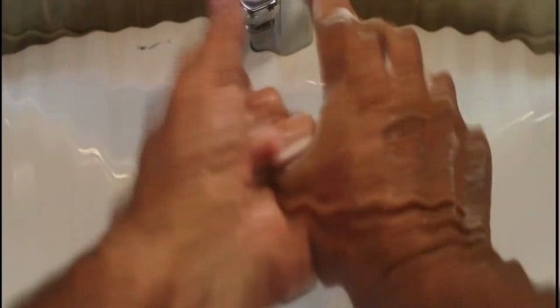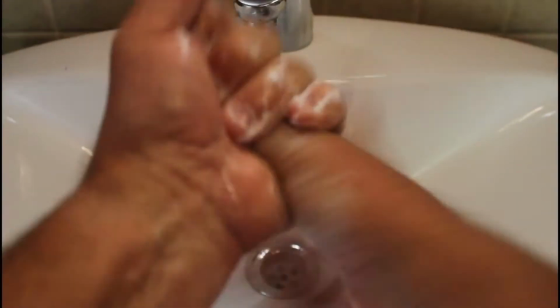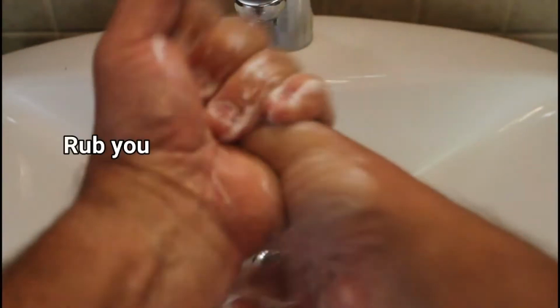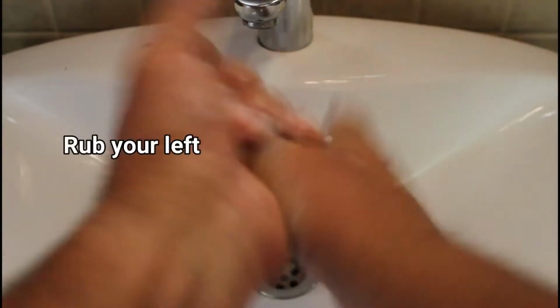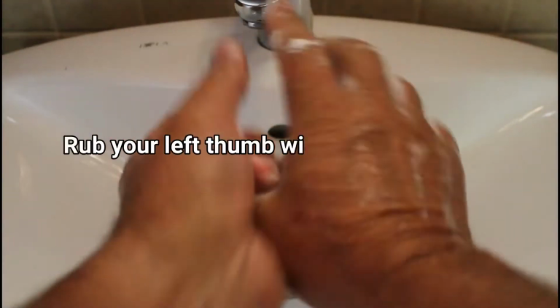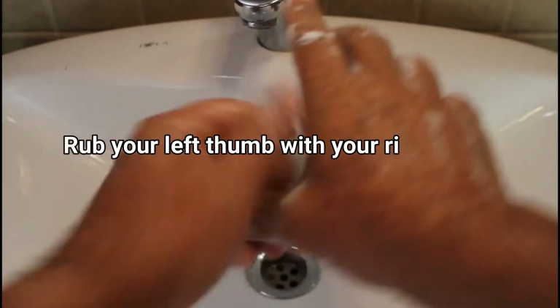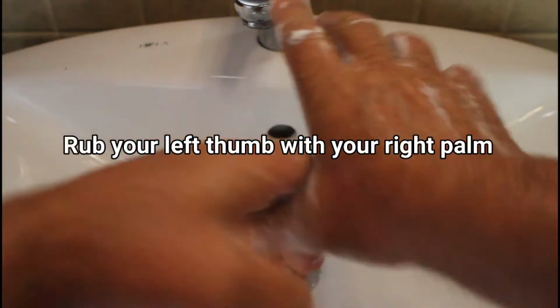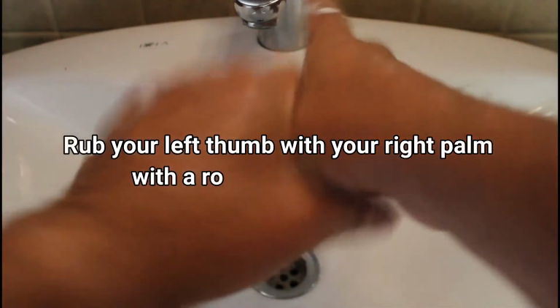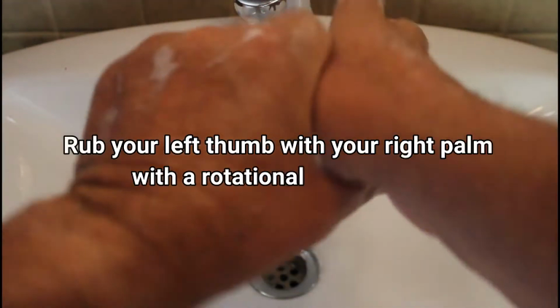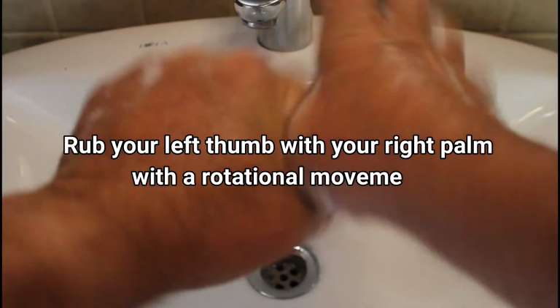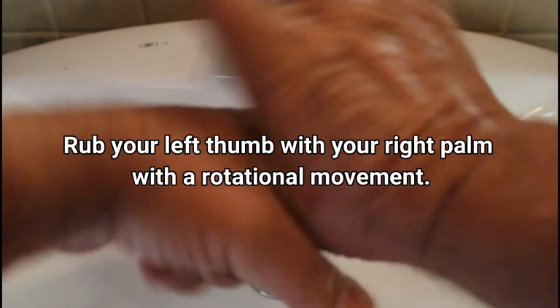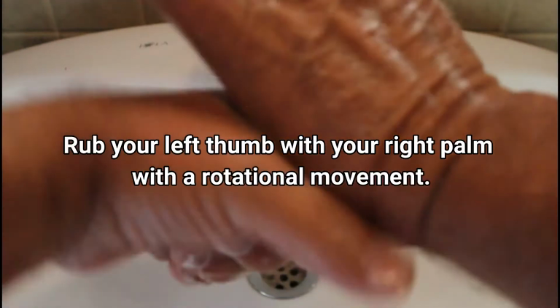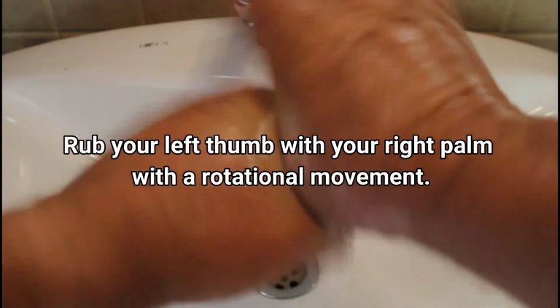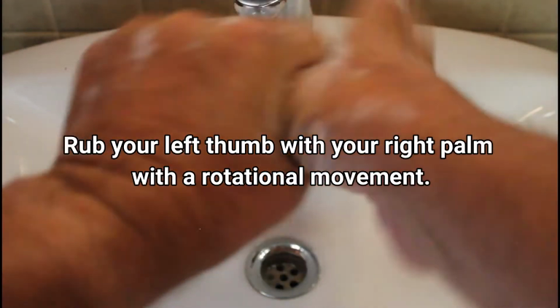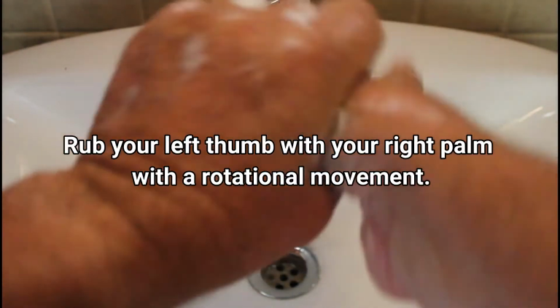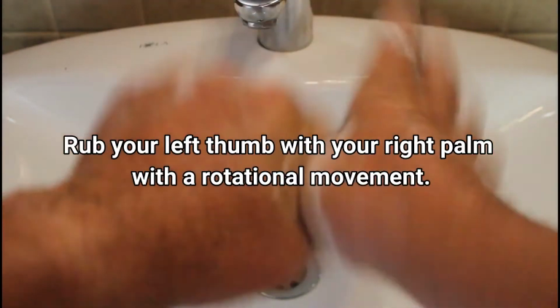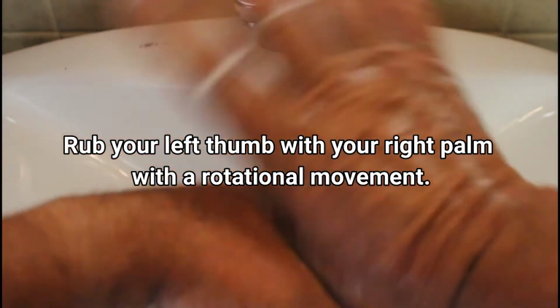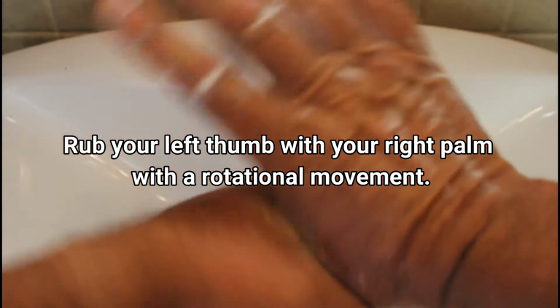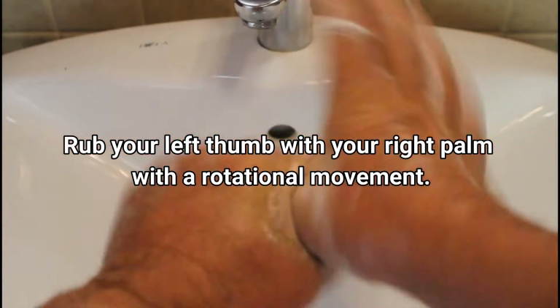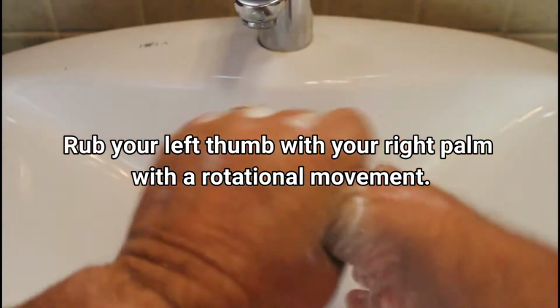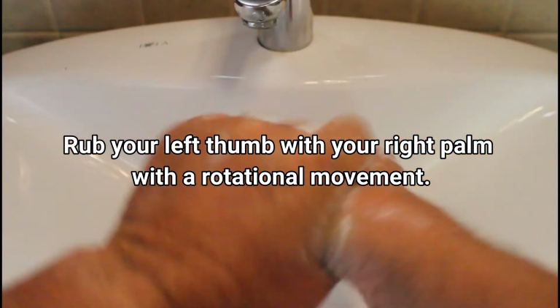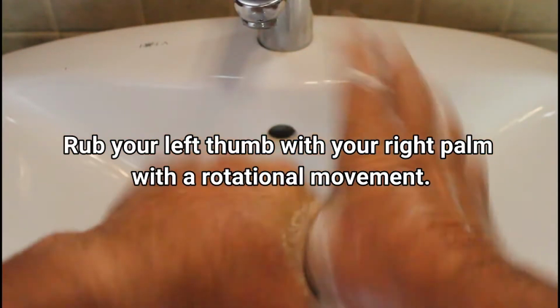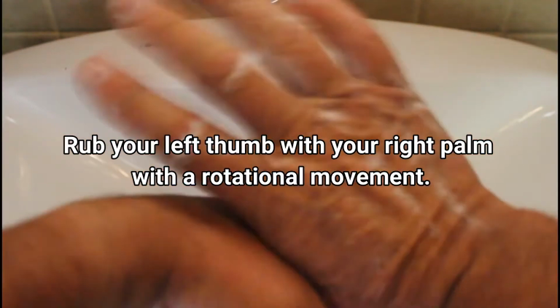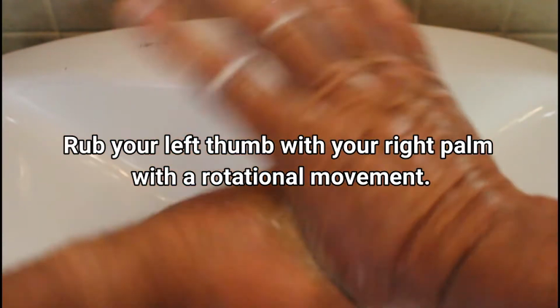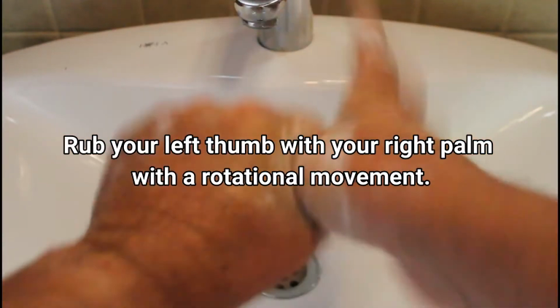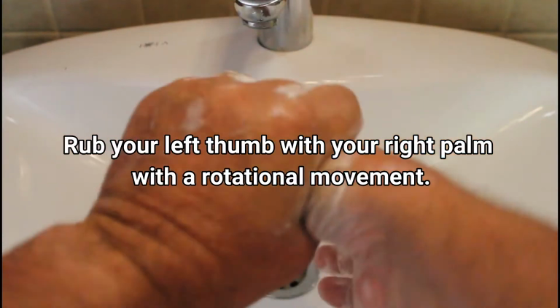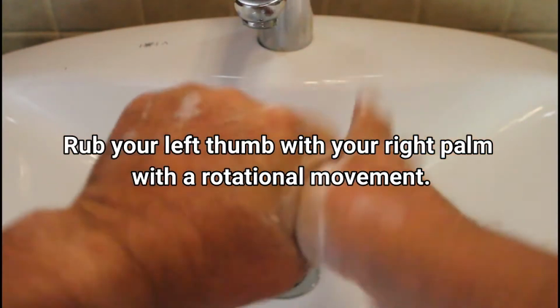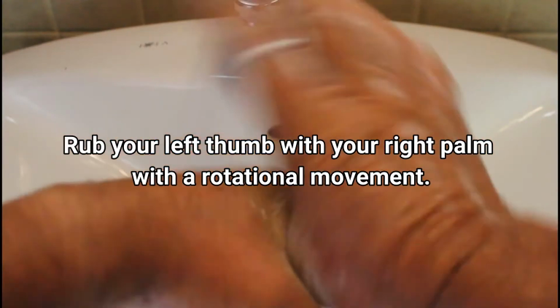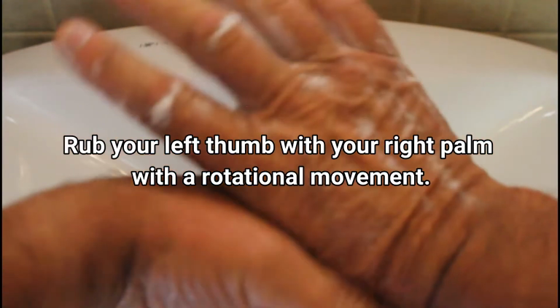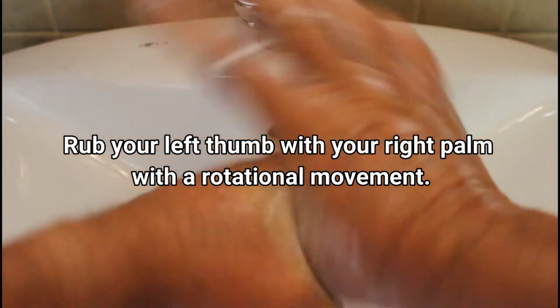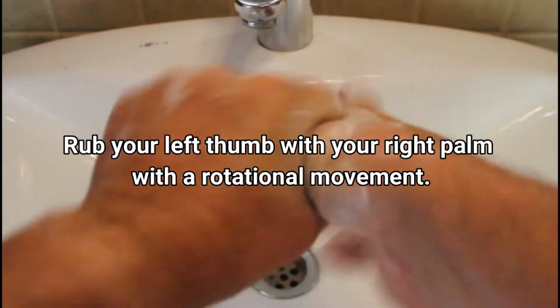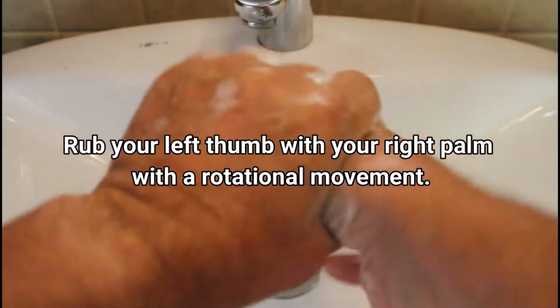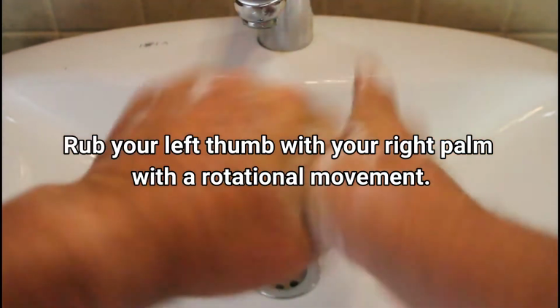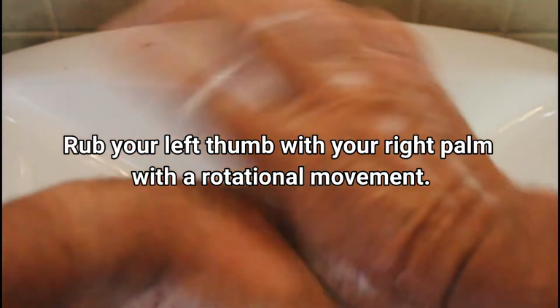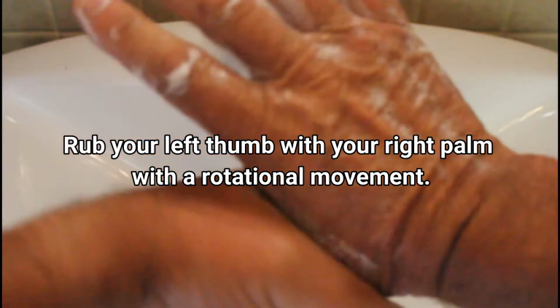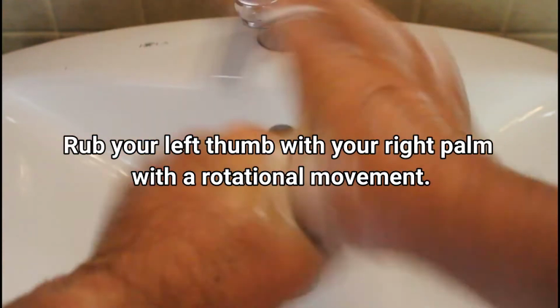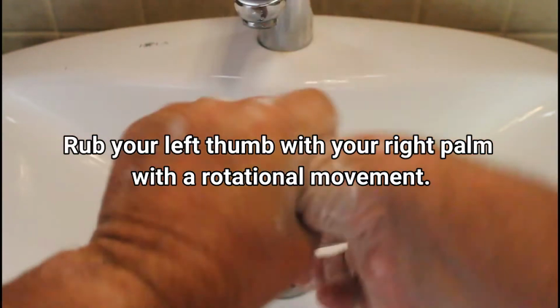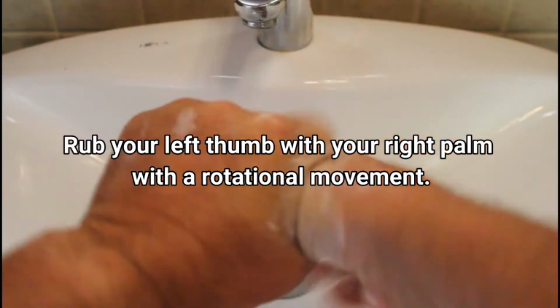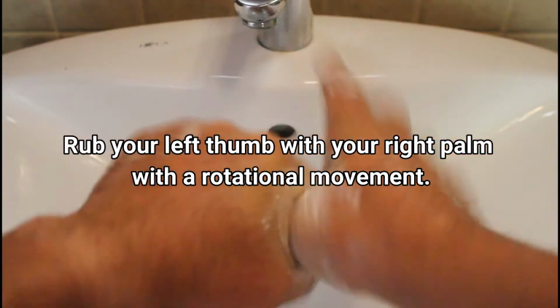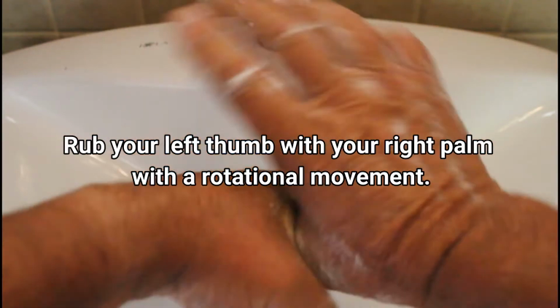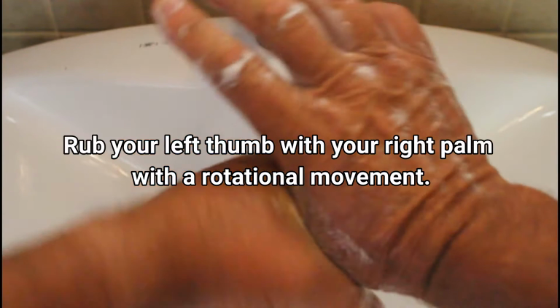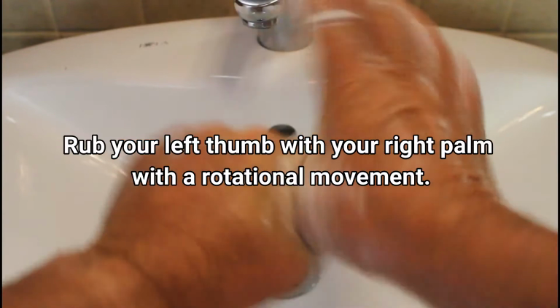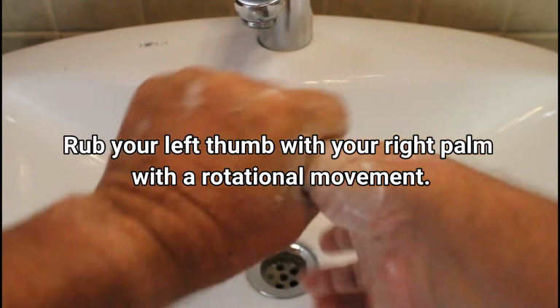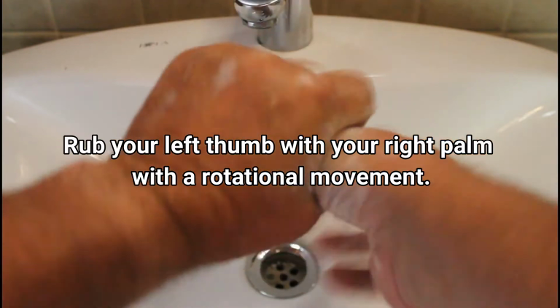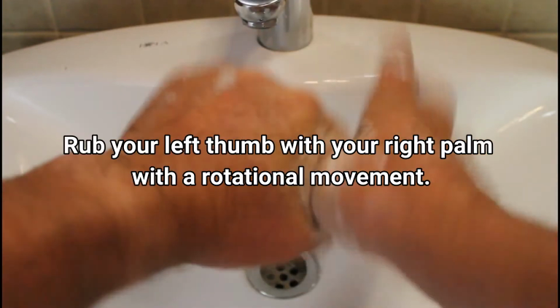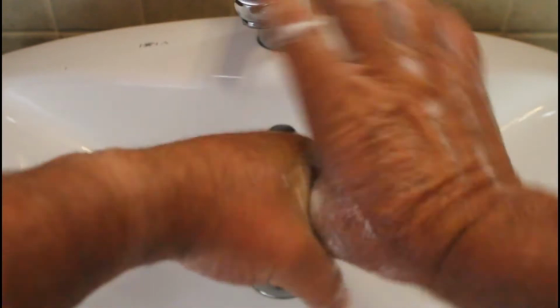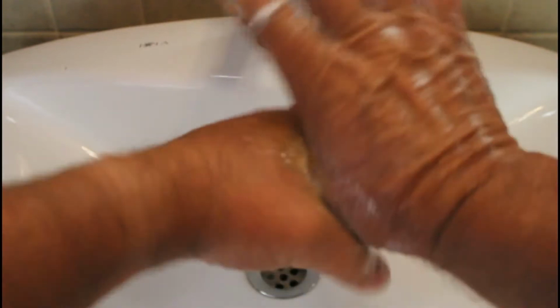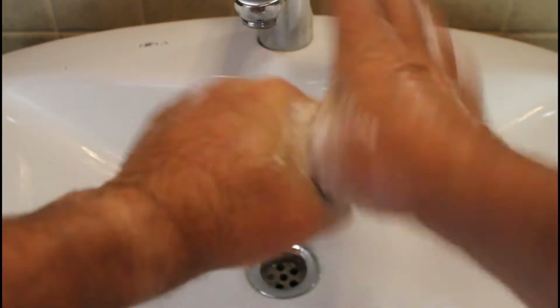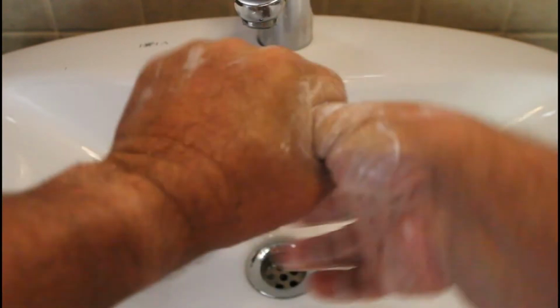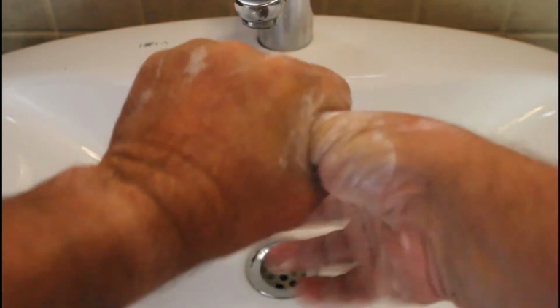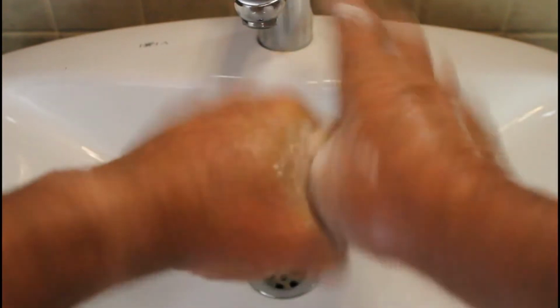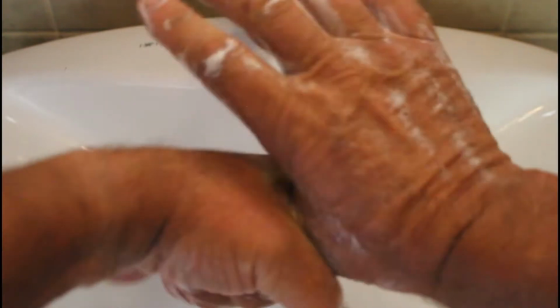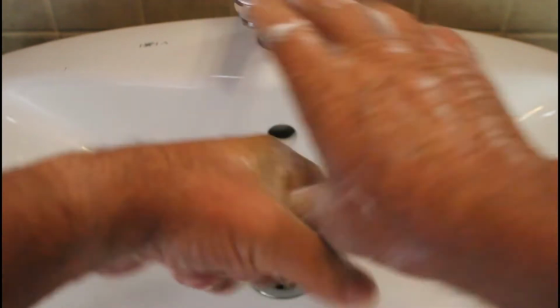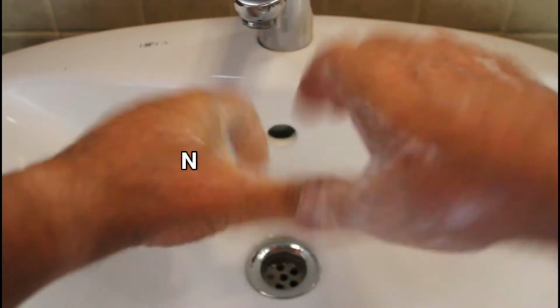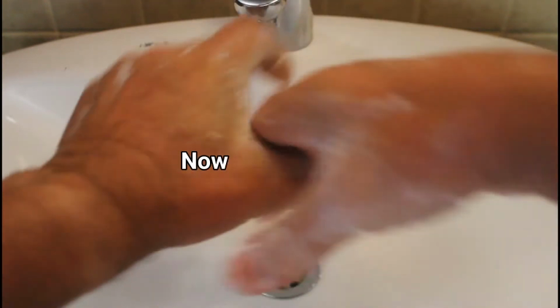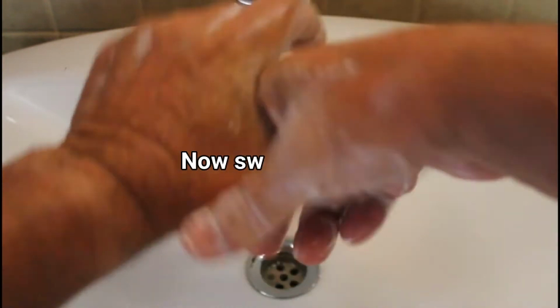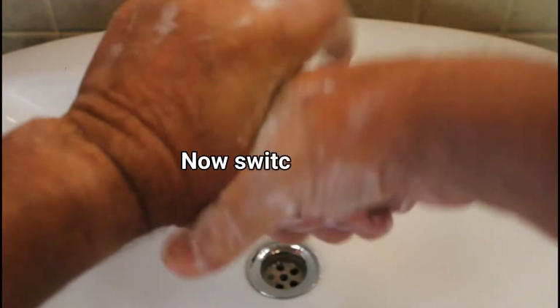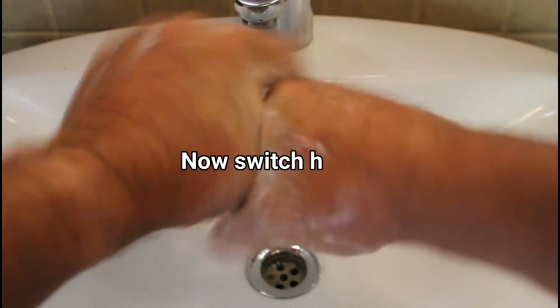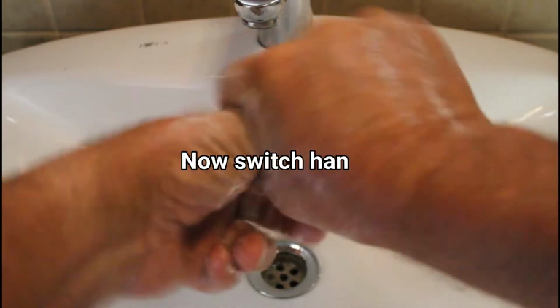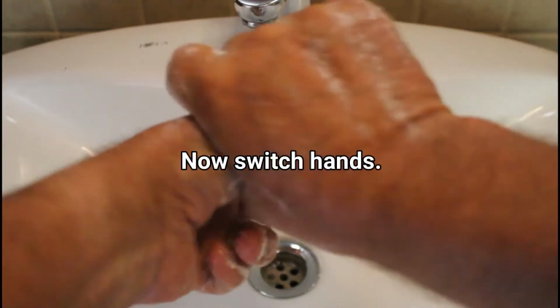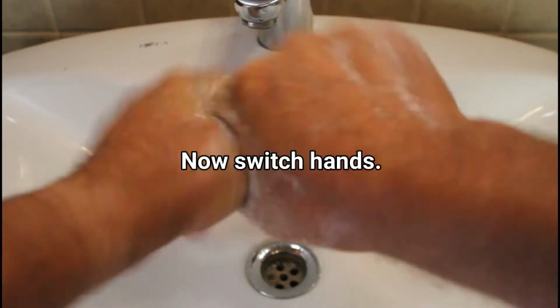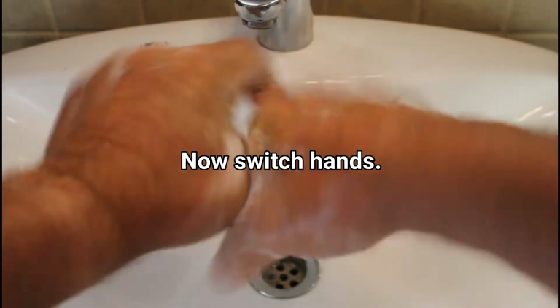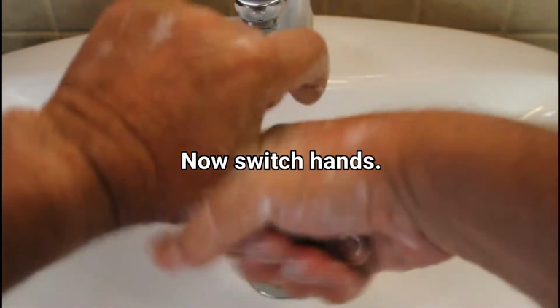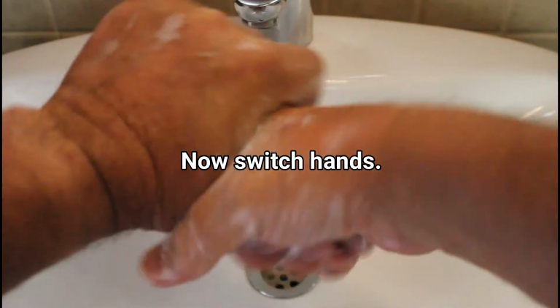Rub your left thumb with your right palm with a rotational movement. Now switch hands.